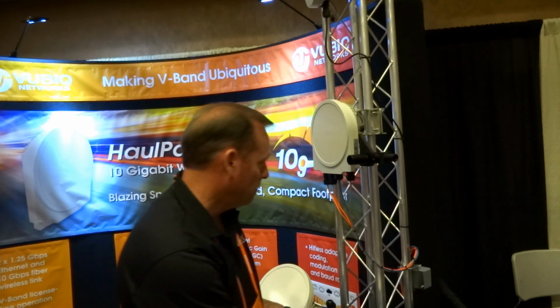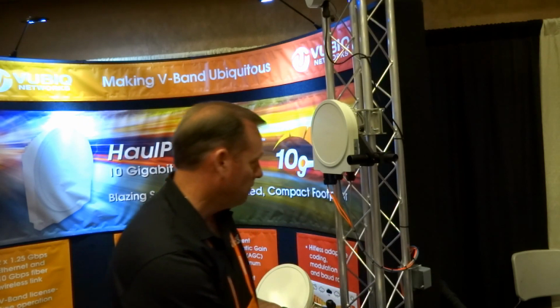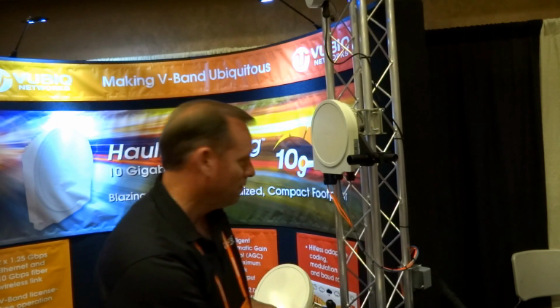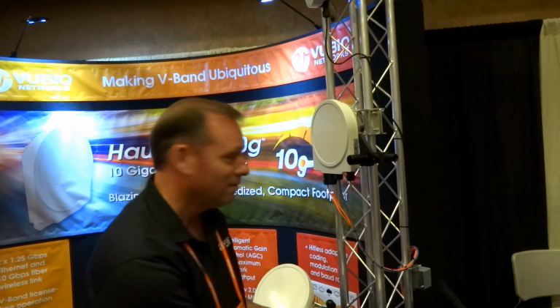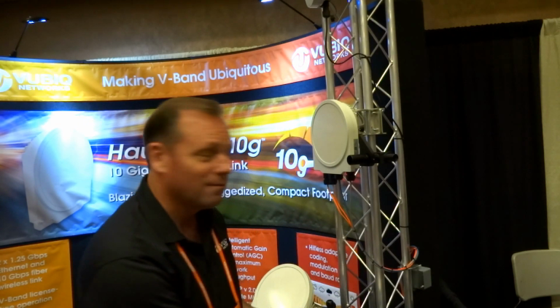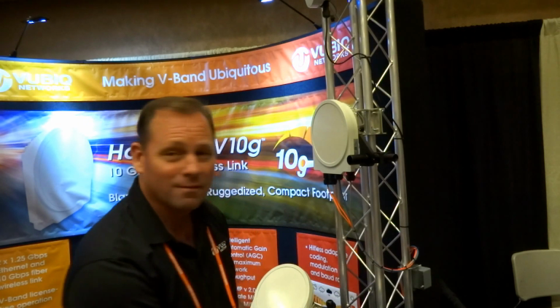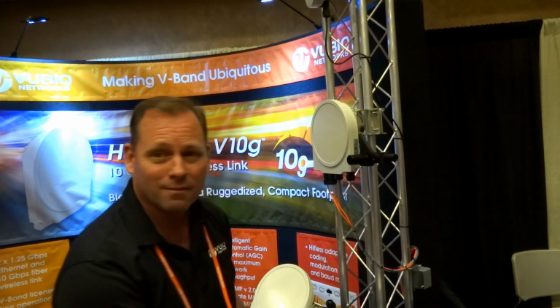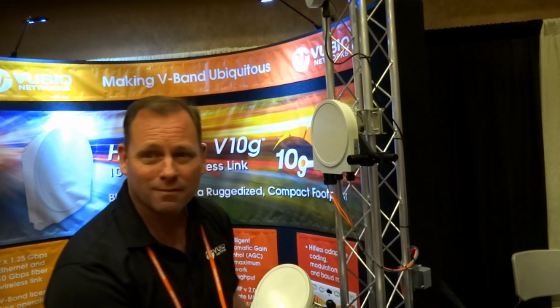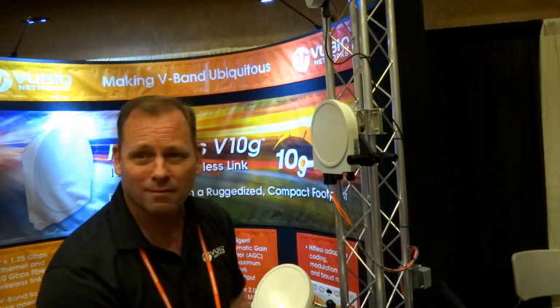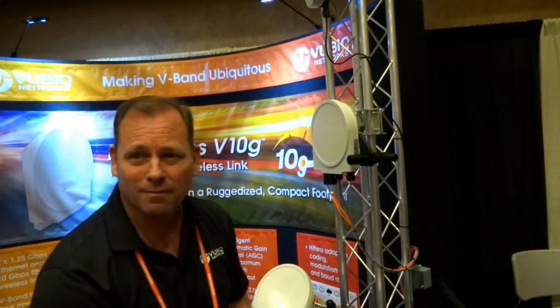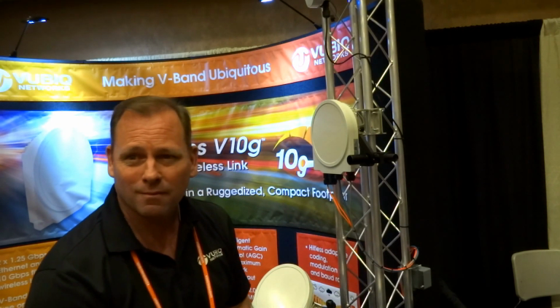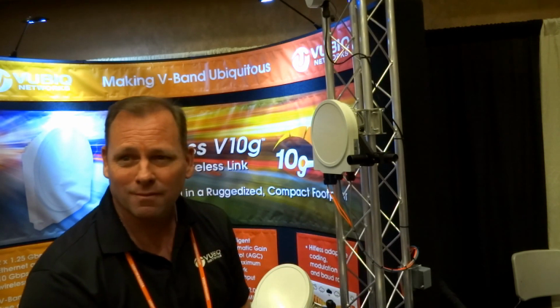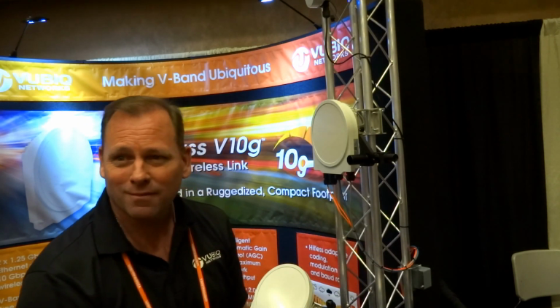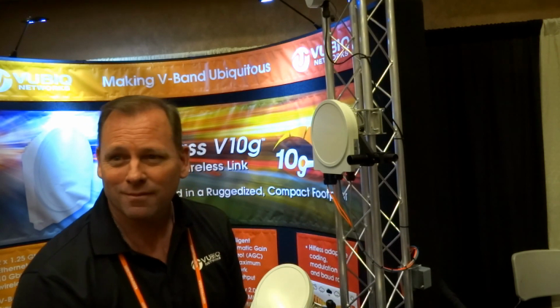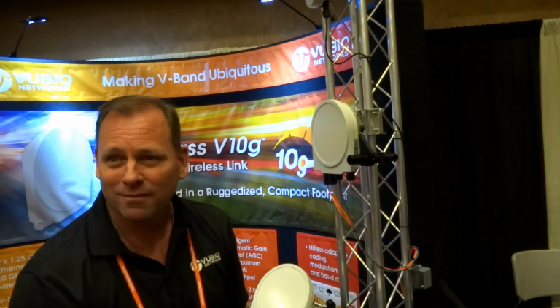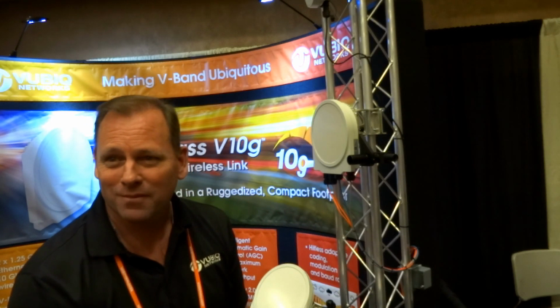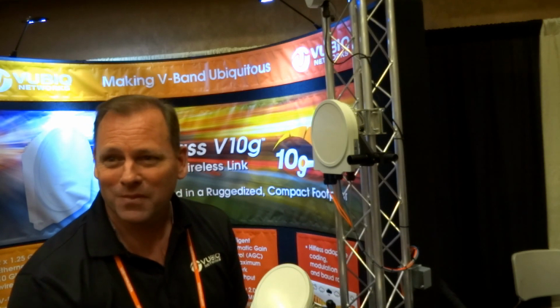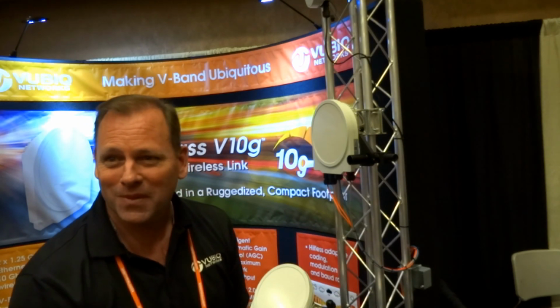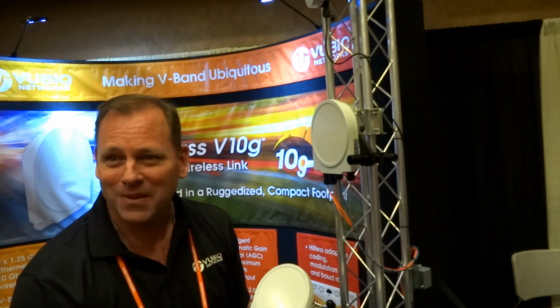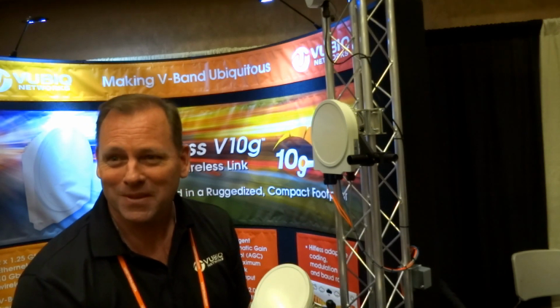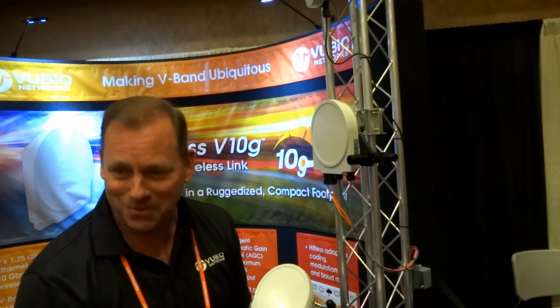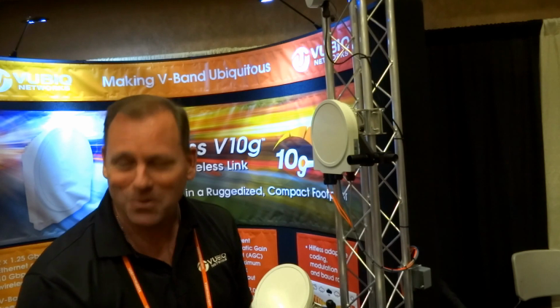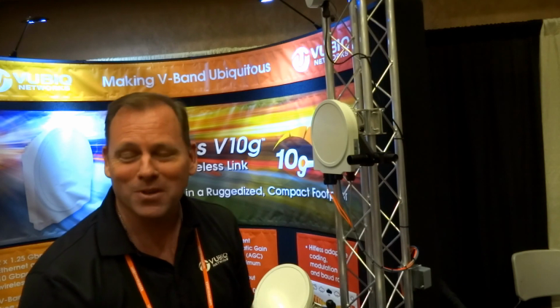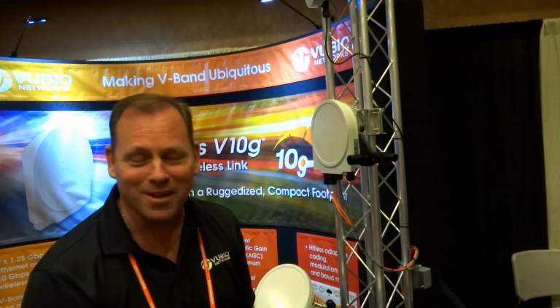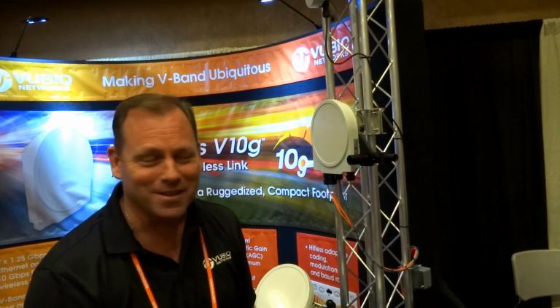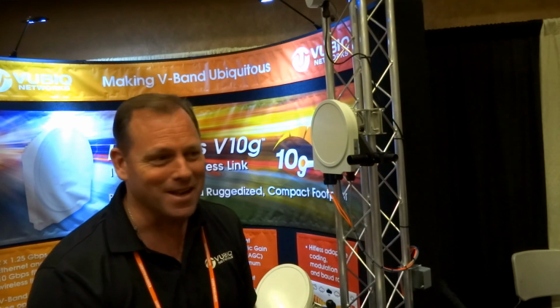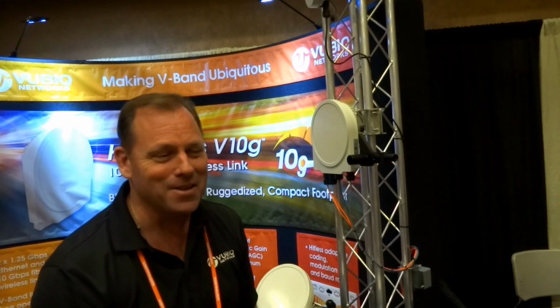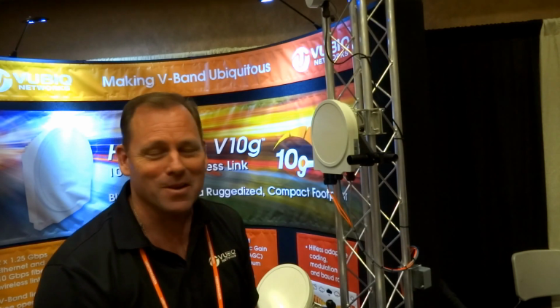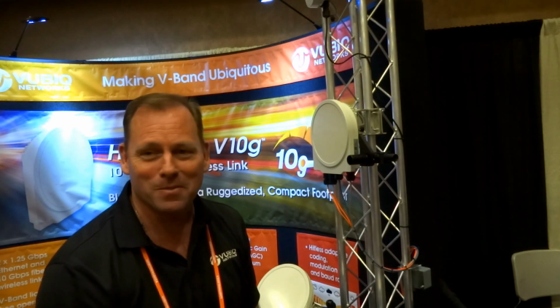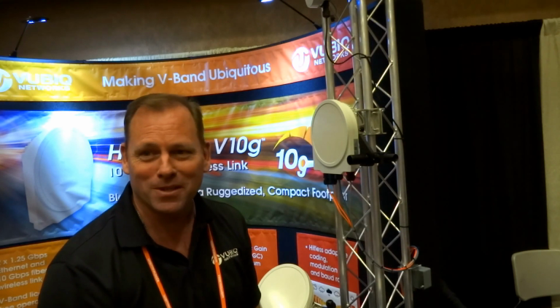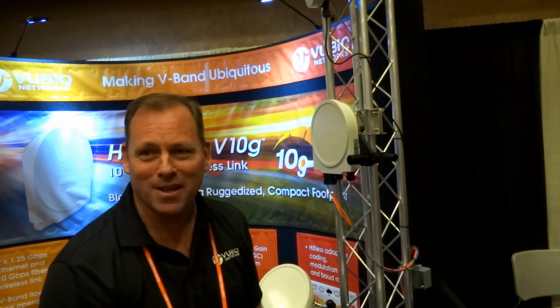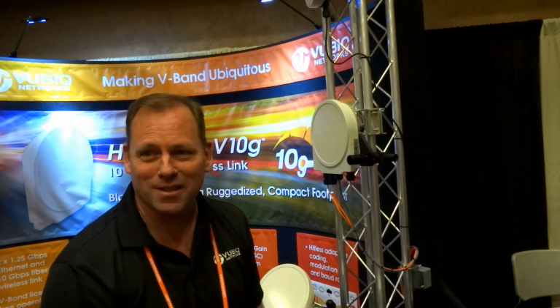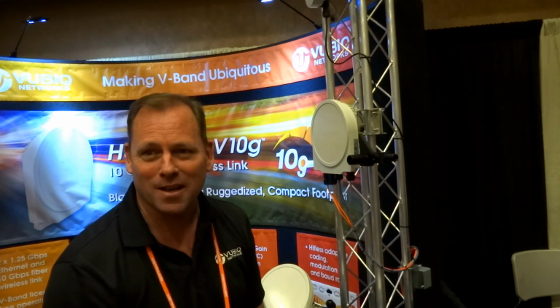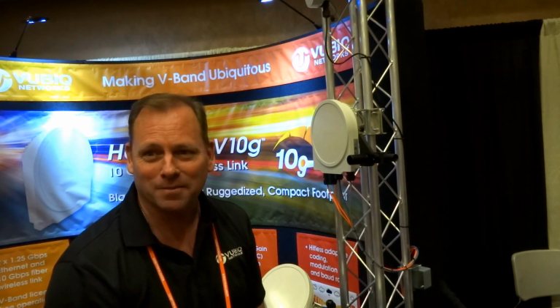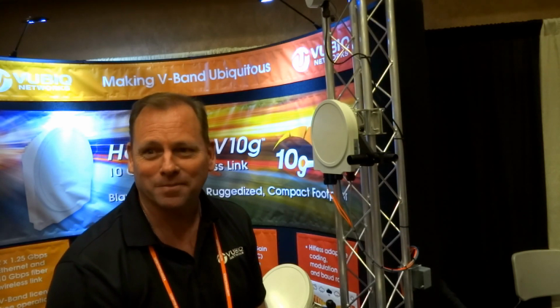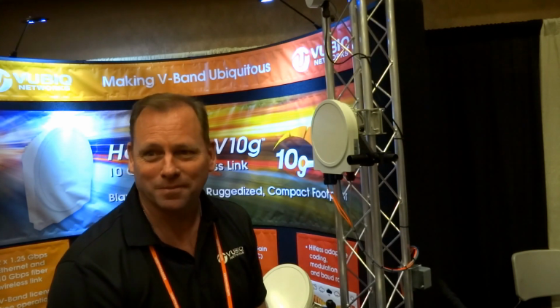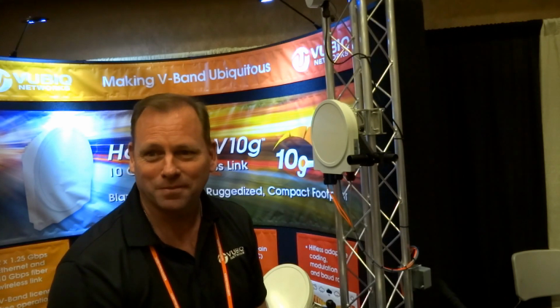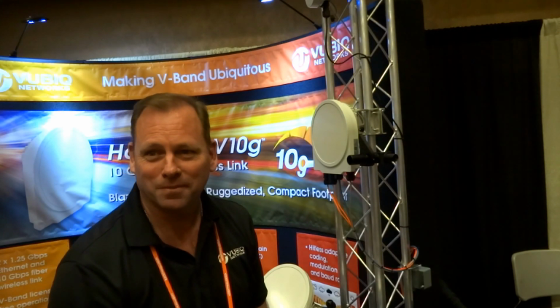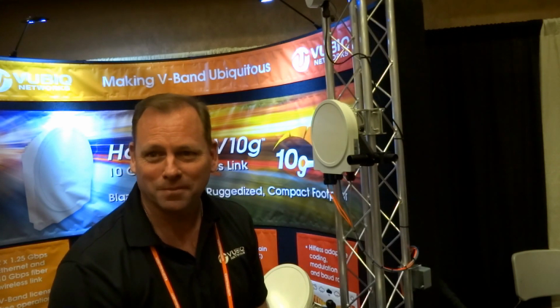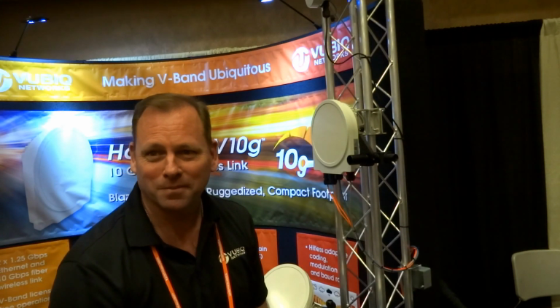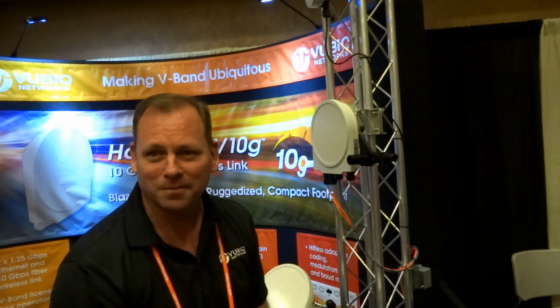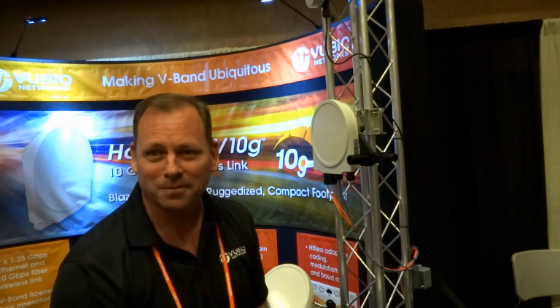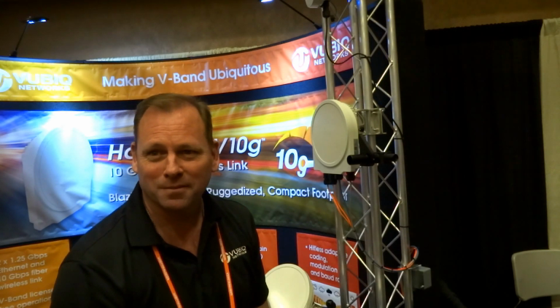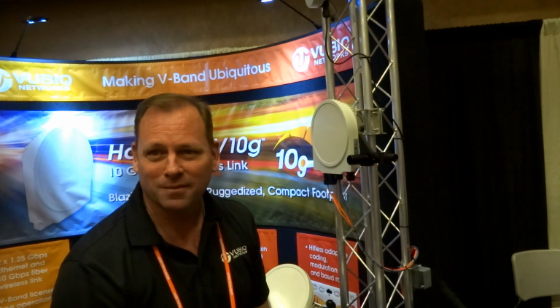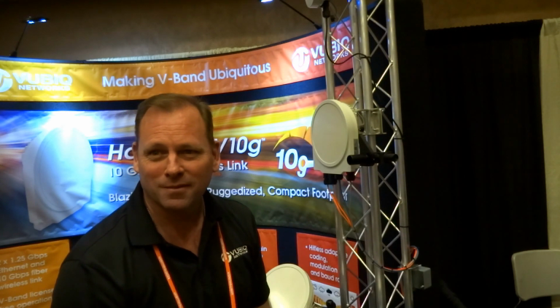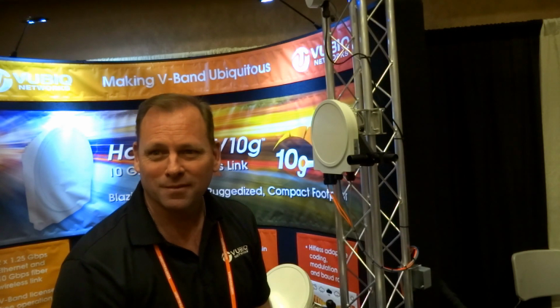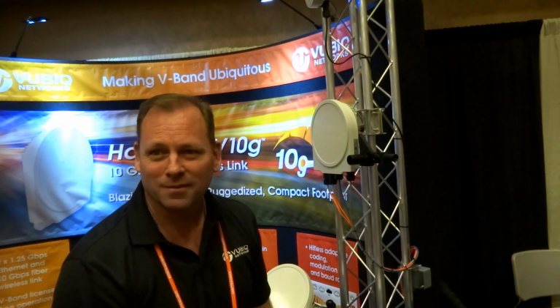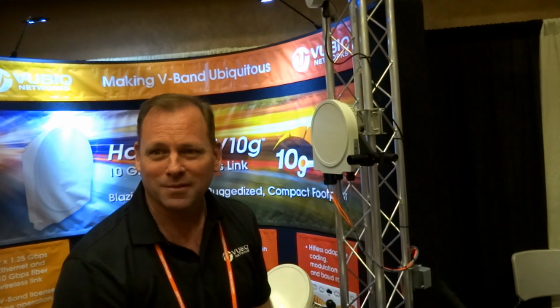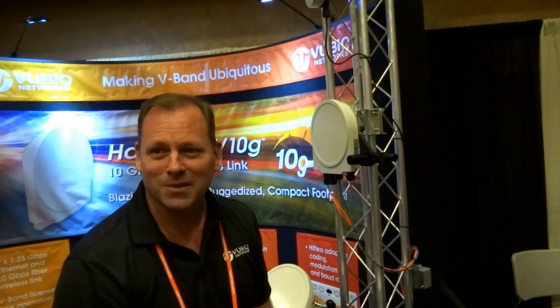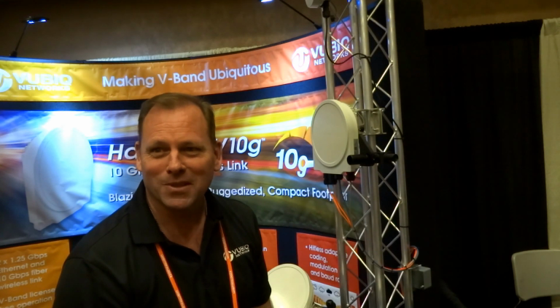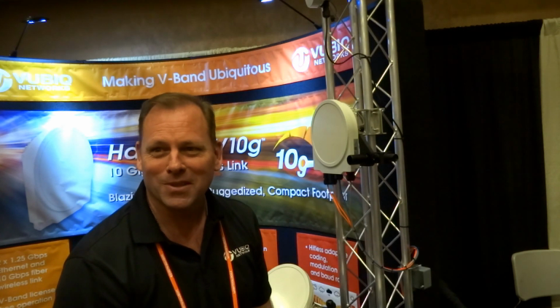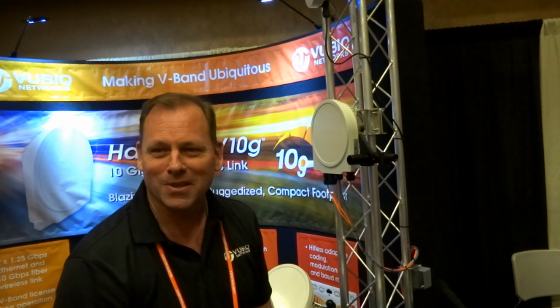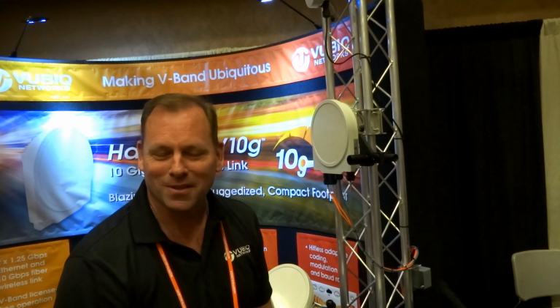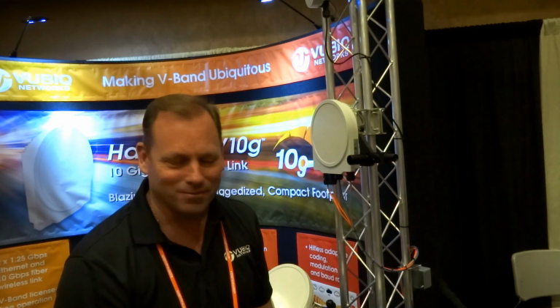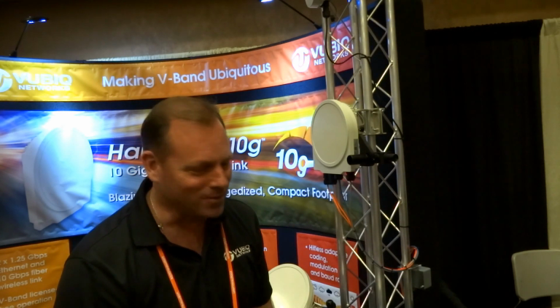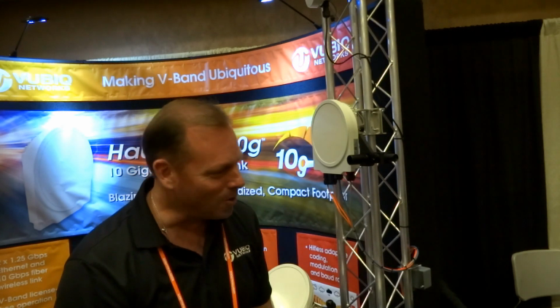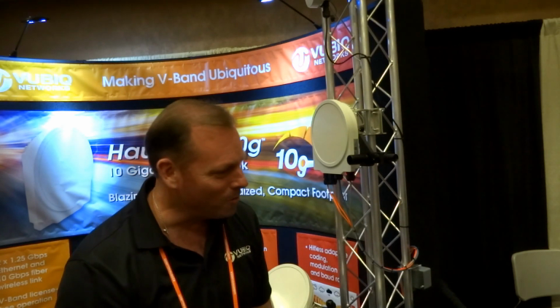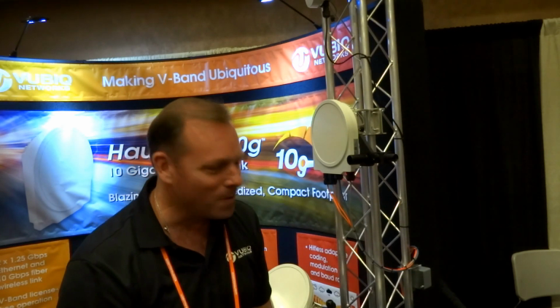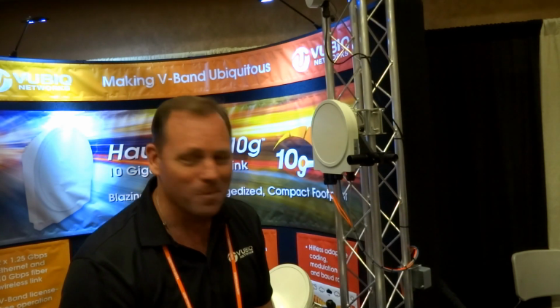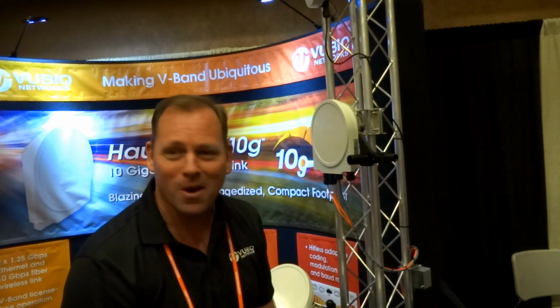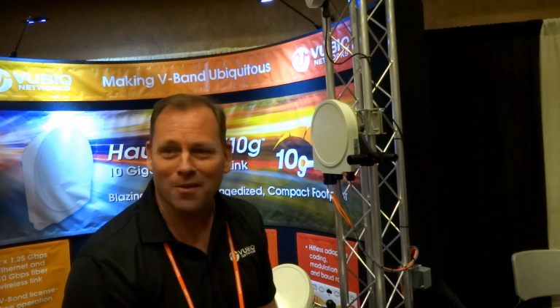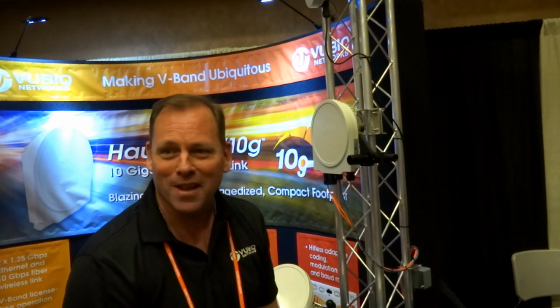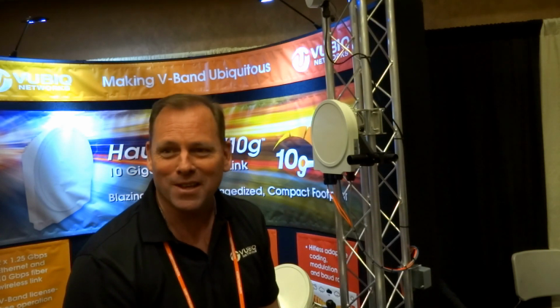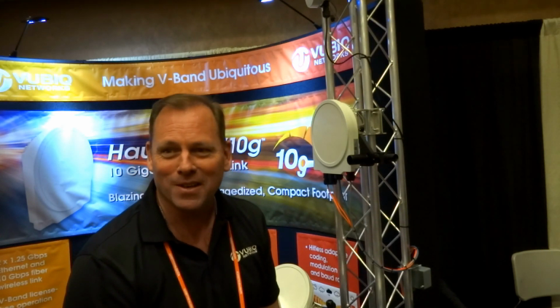I'm liking everything I see here. Thank you, I appreciate that. And thank you for spending a few minutes with us today. No problem at all. Thank you.